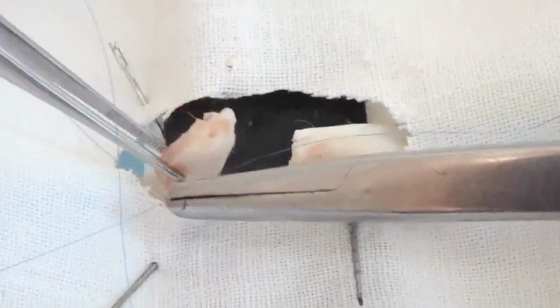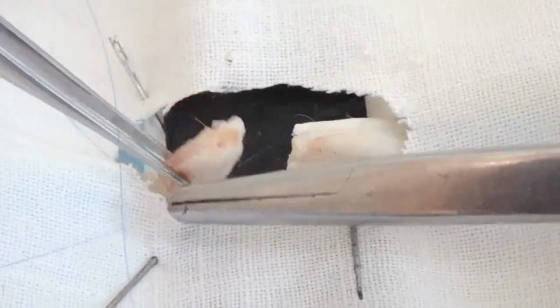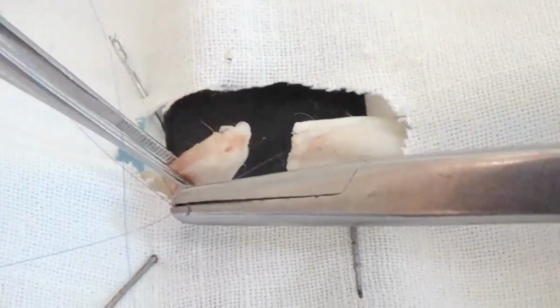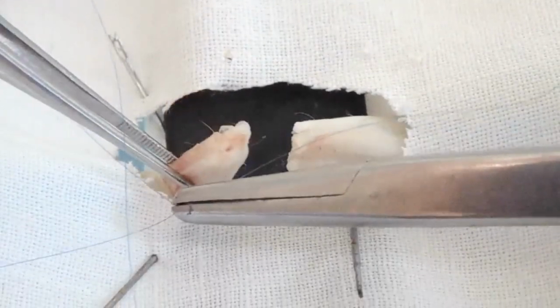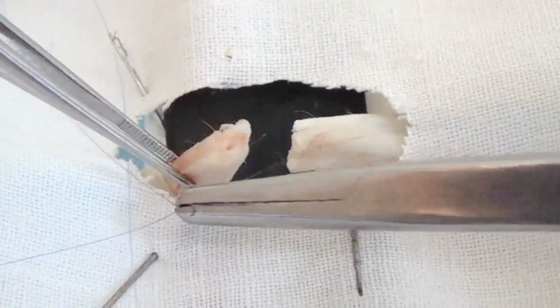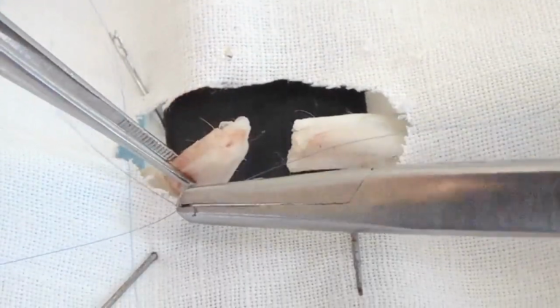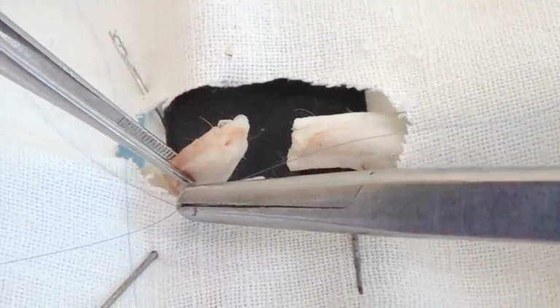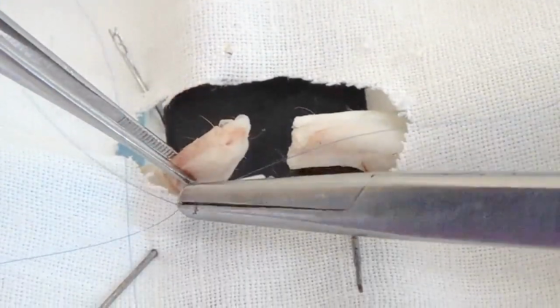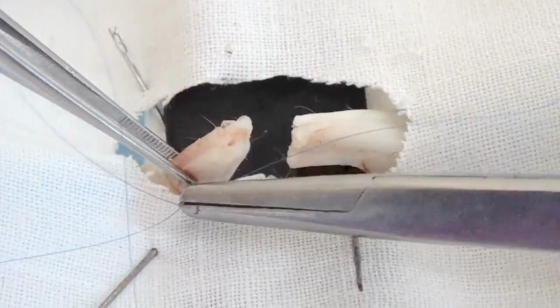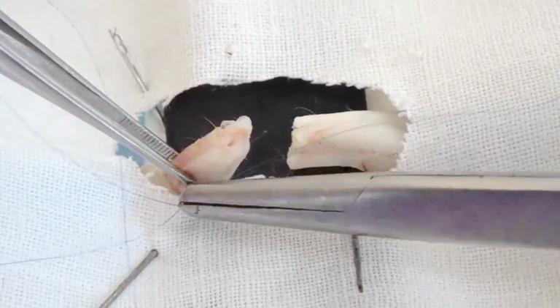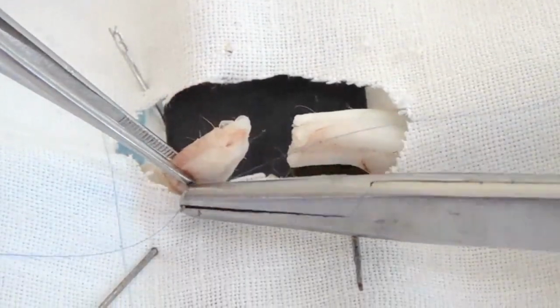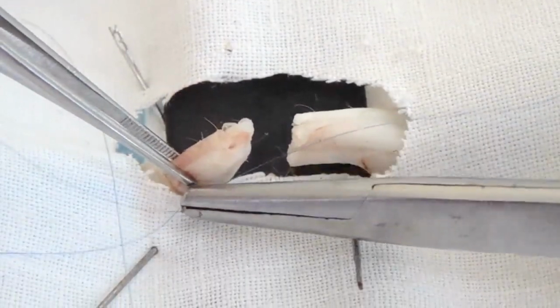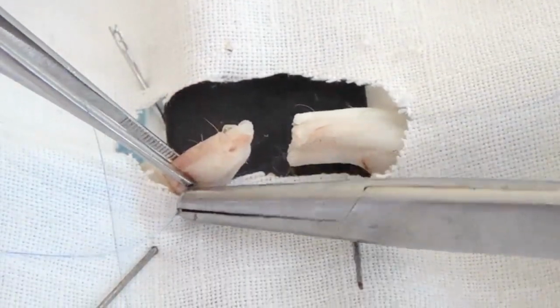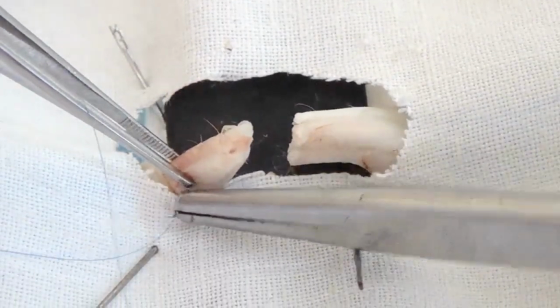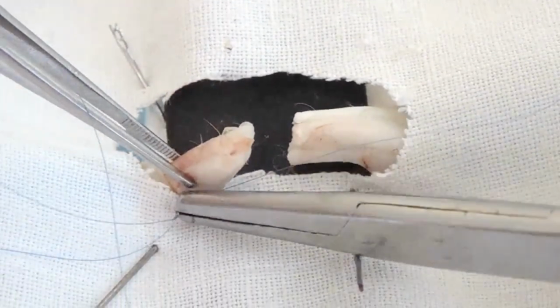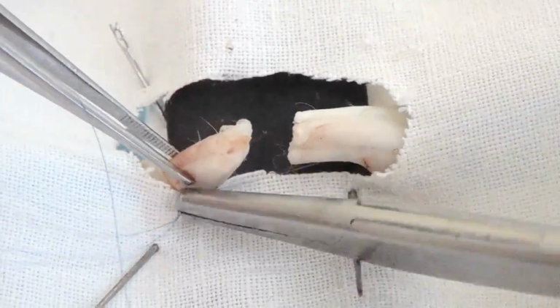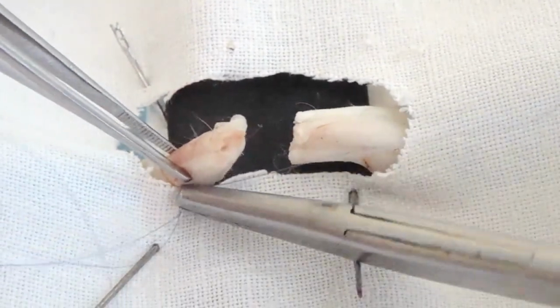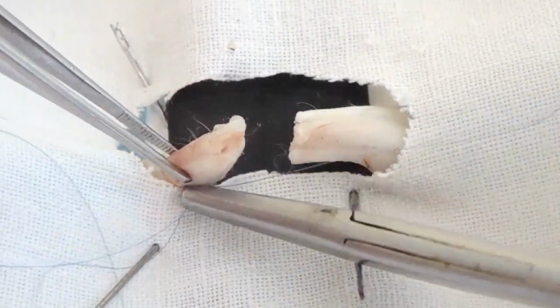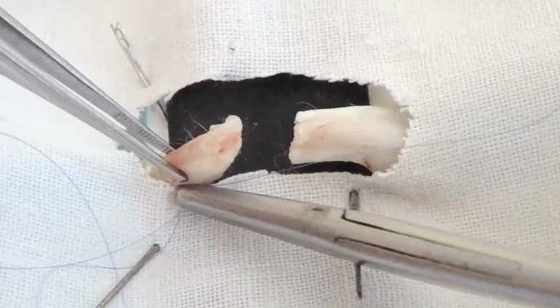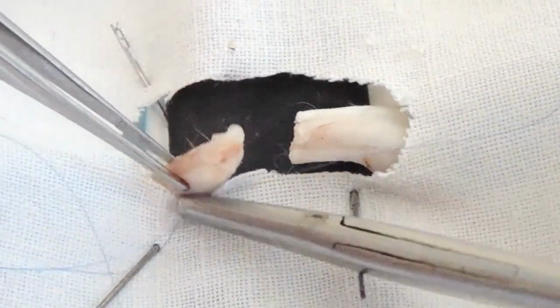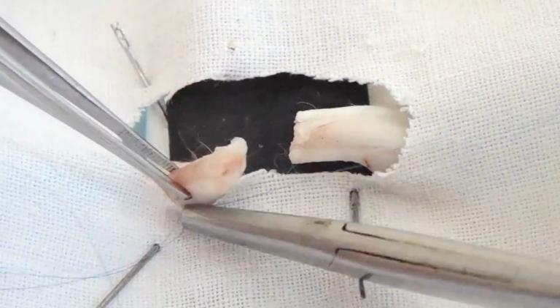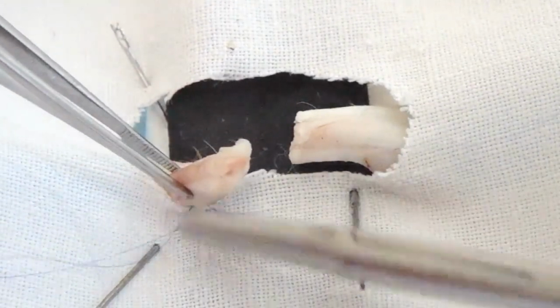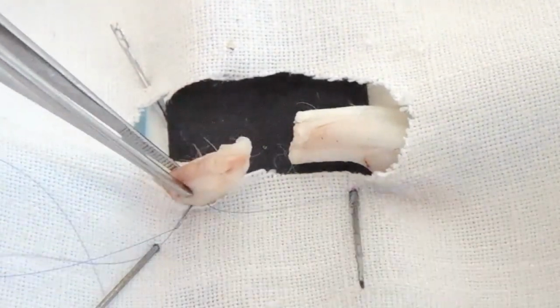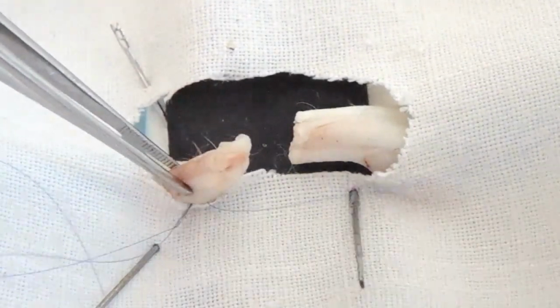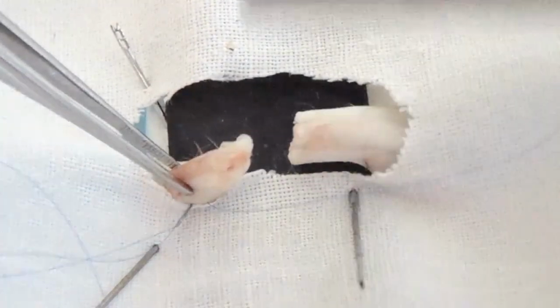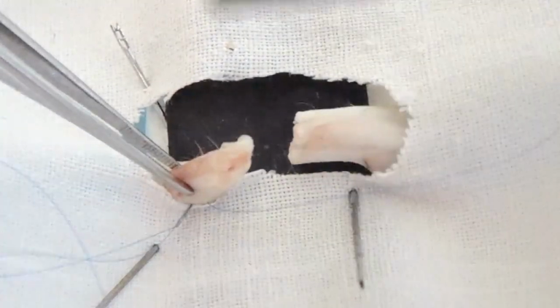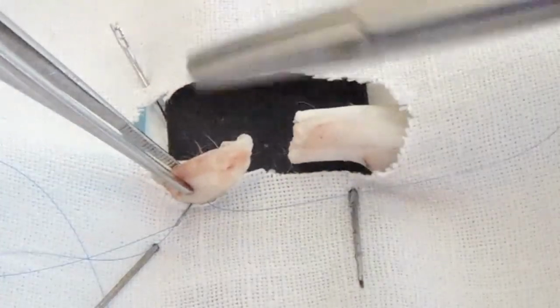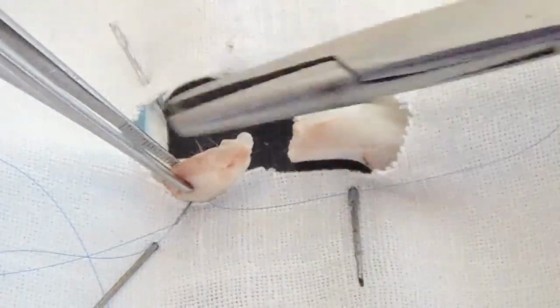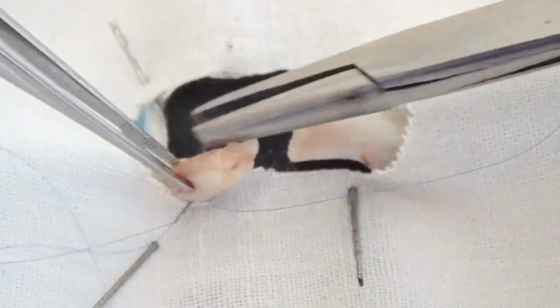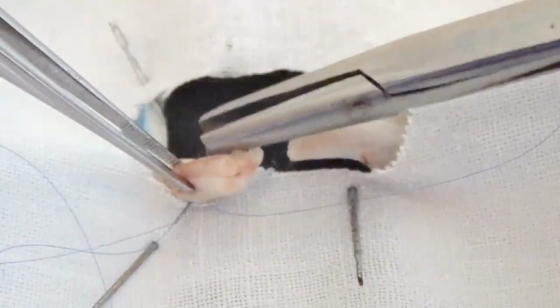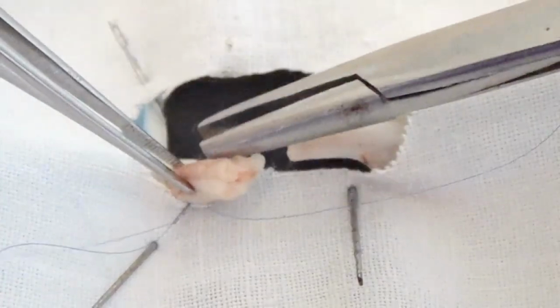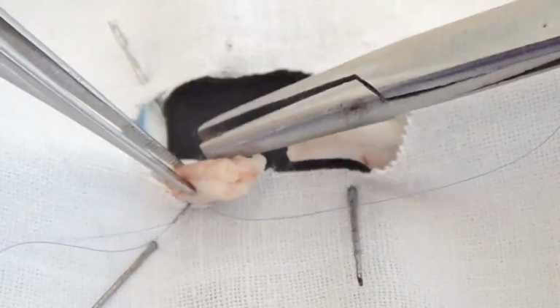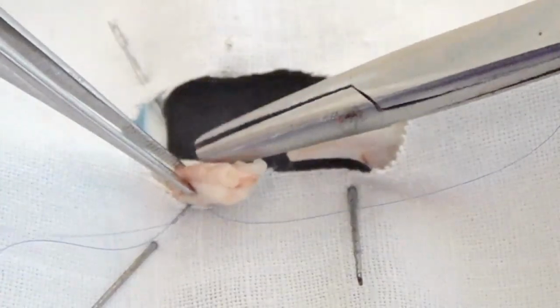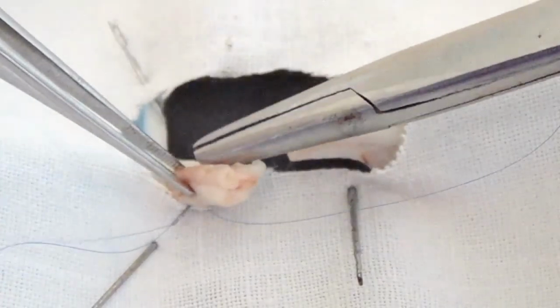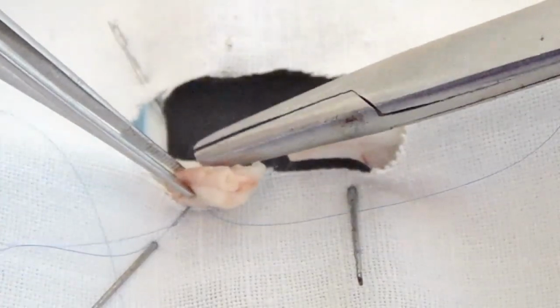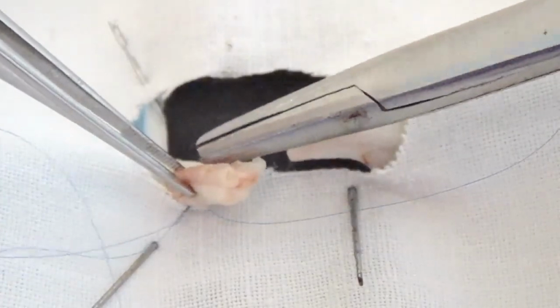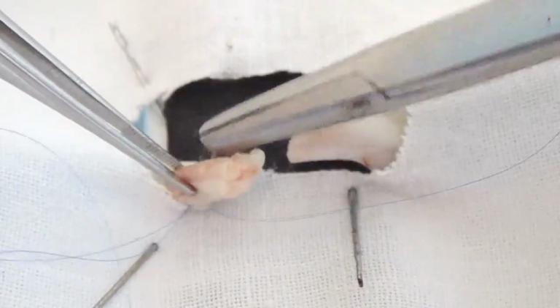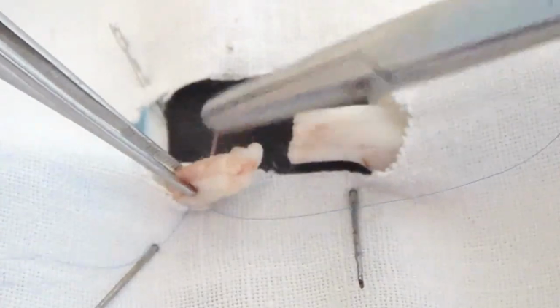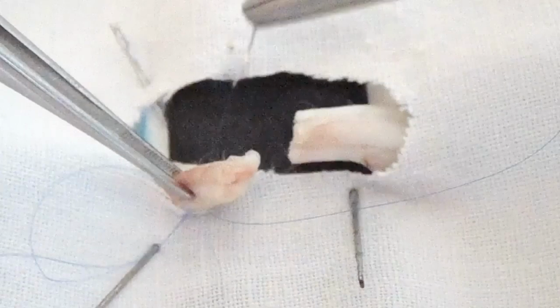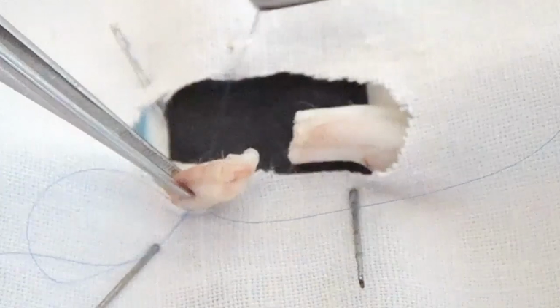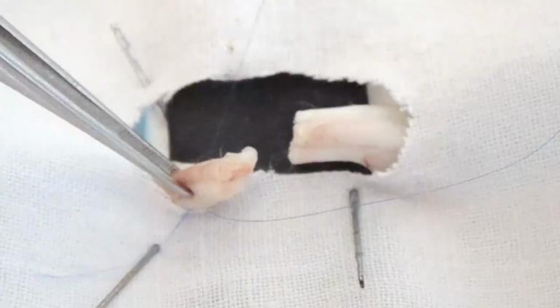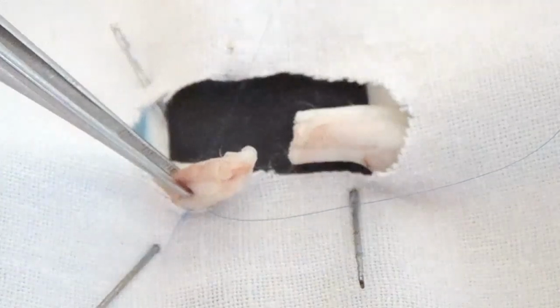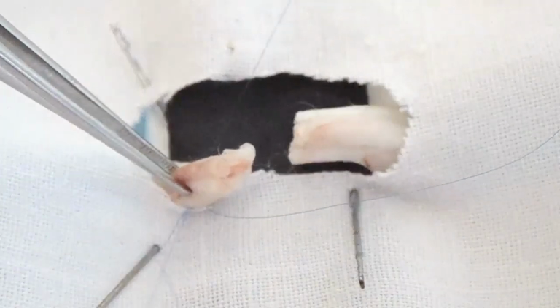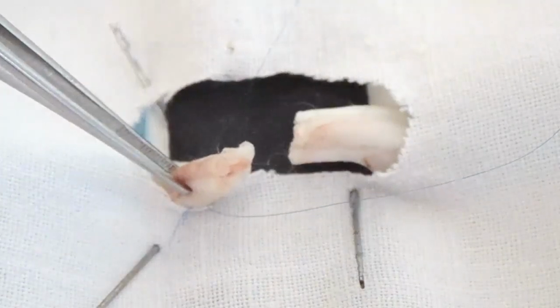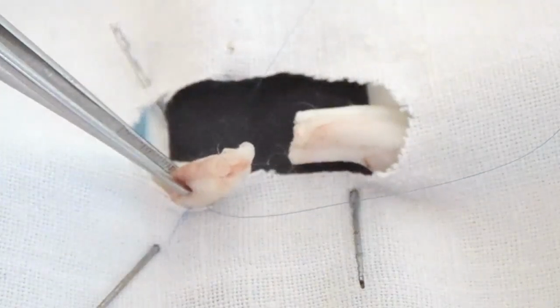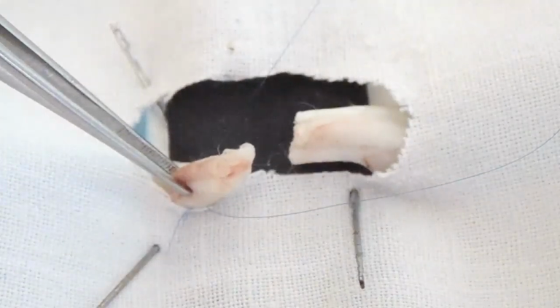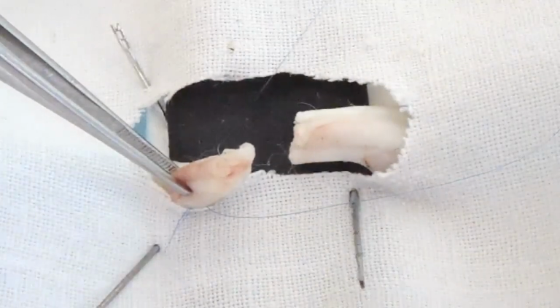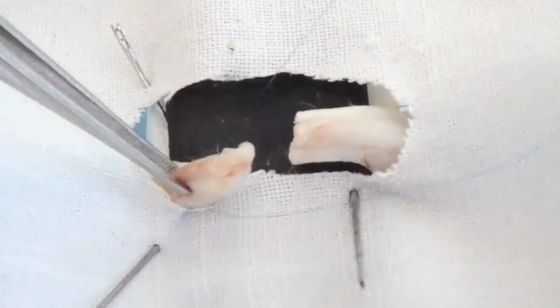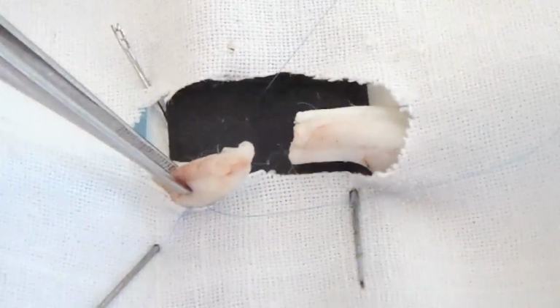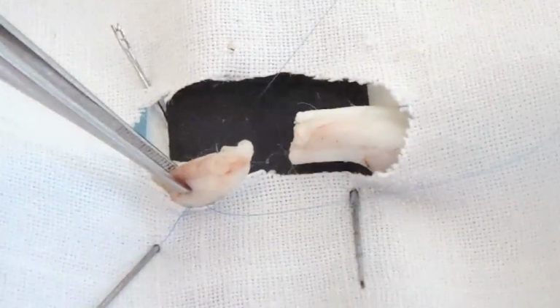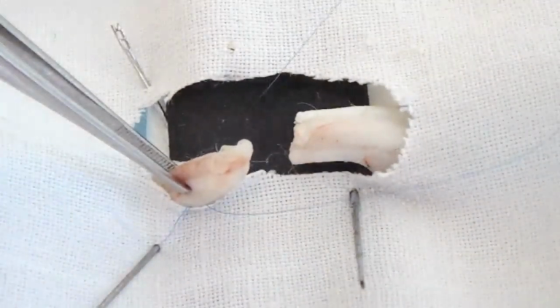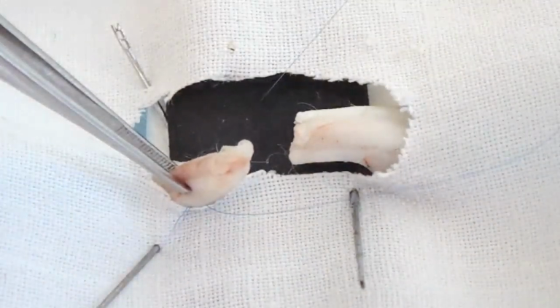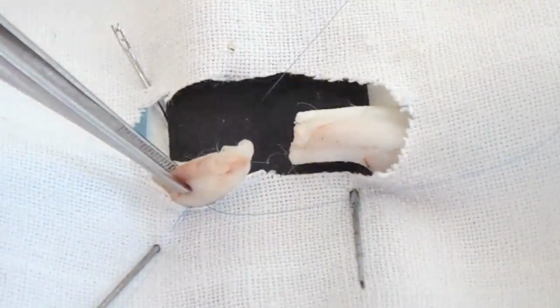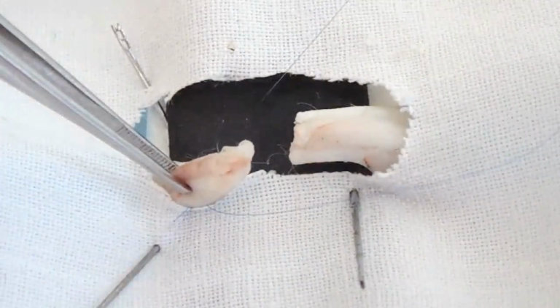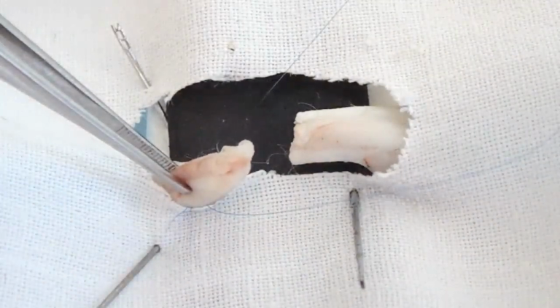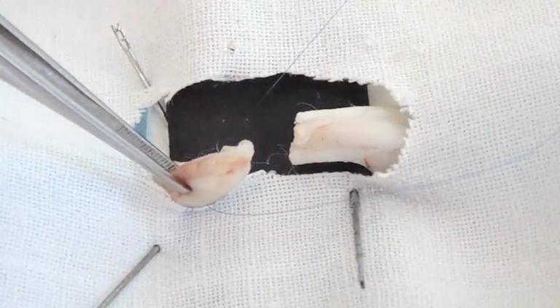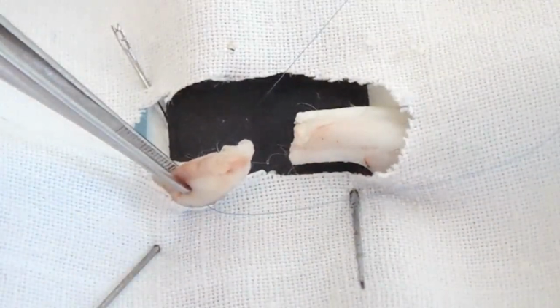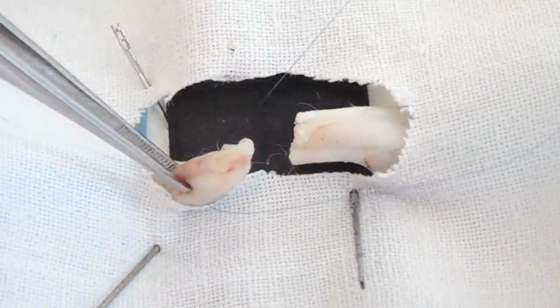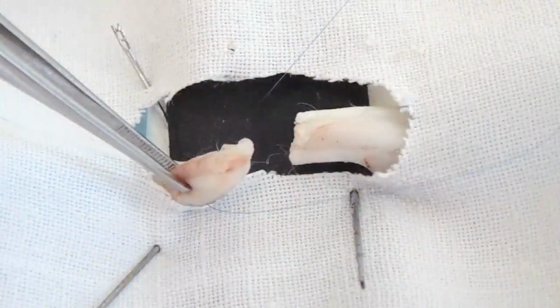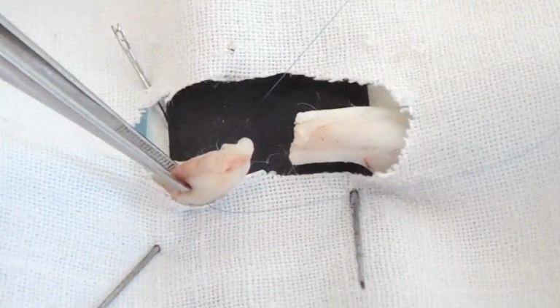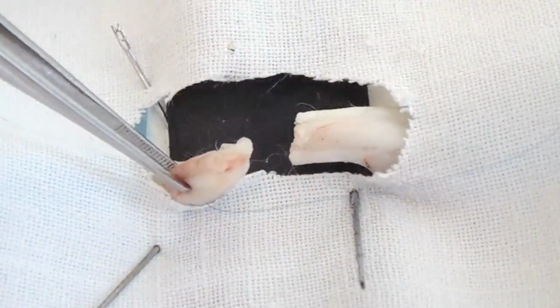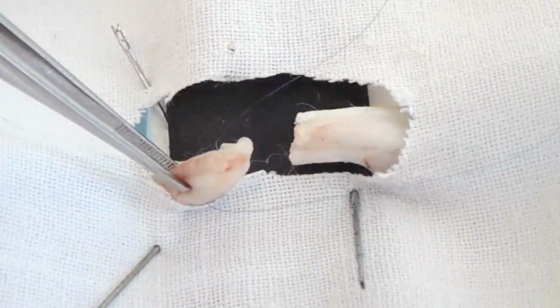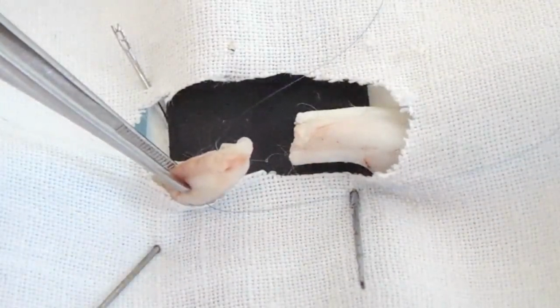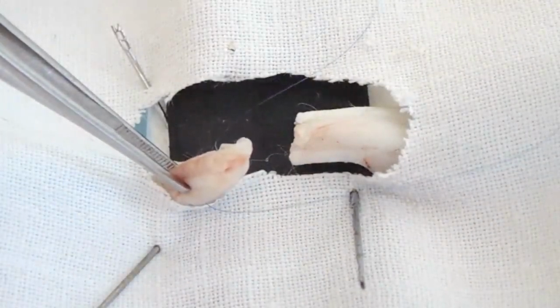Such manipulations are repeated two or three times to provide the filaments coming out from the end of the tendon.